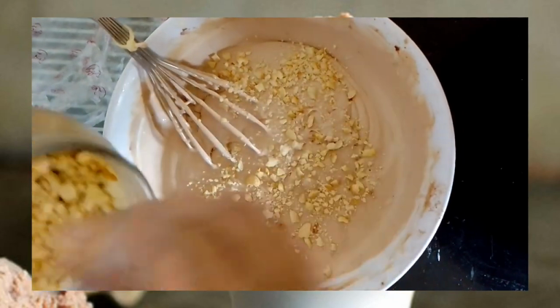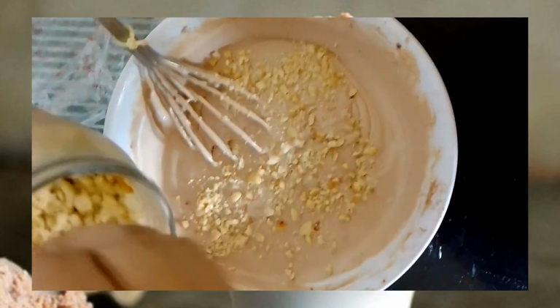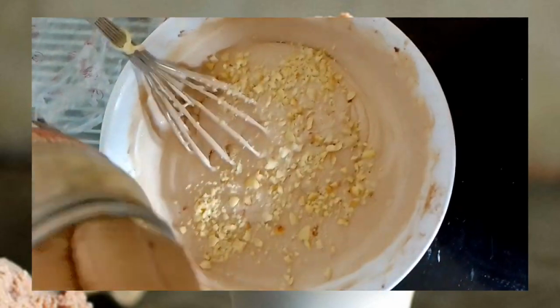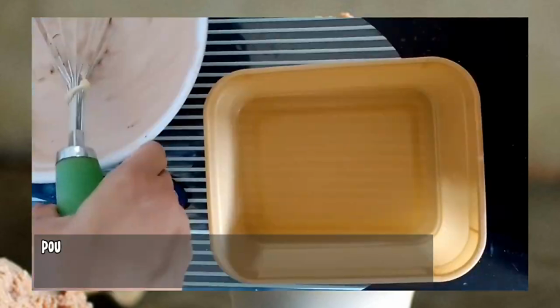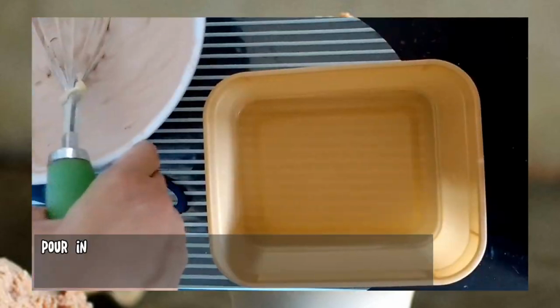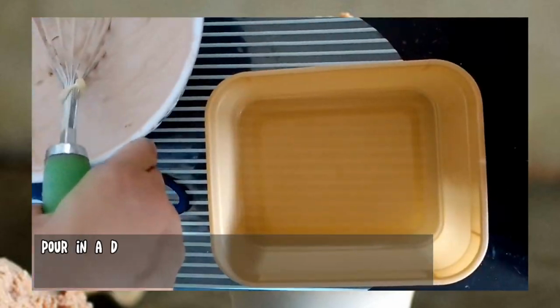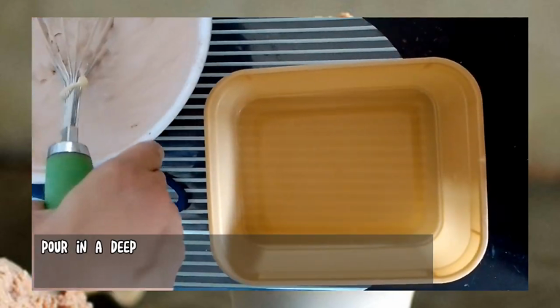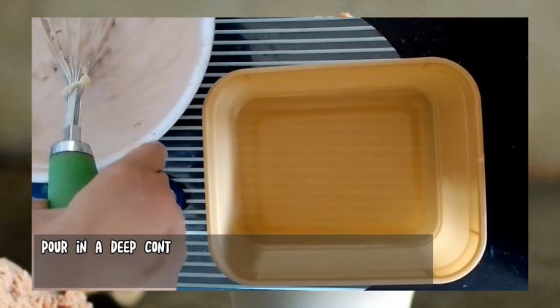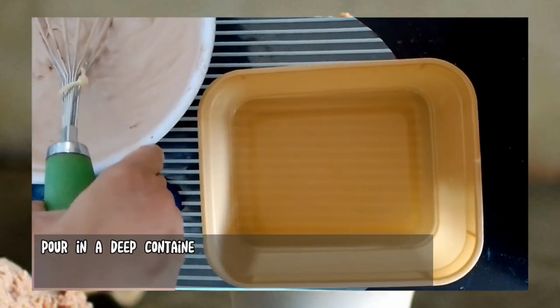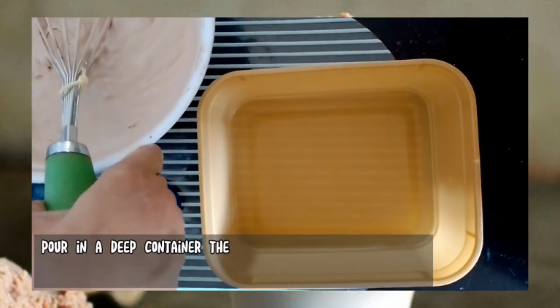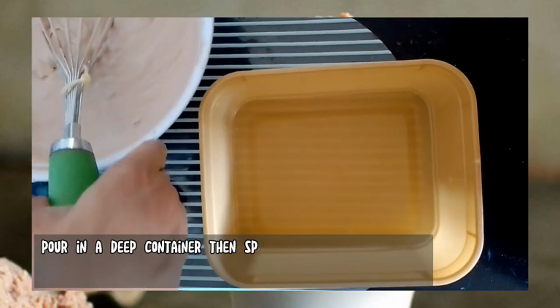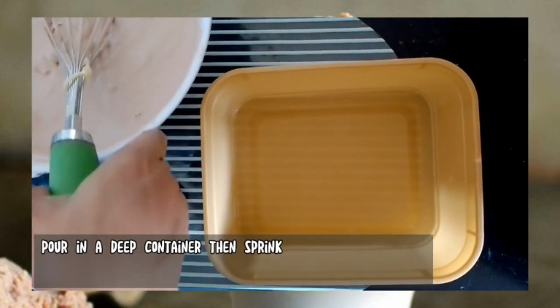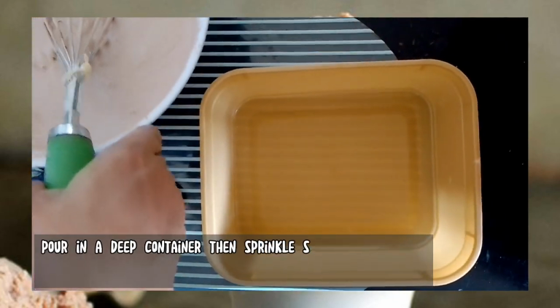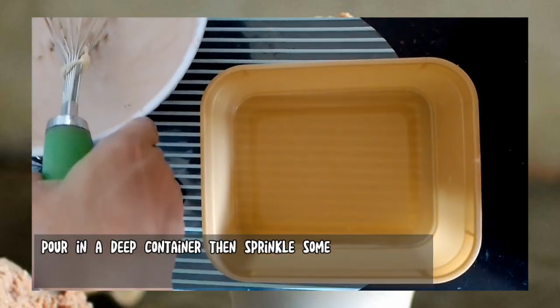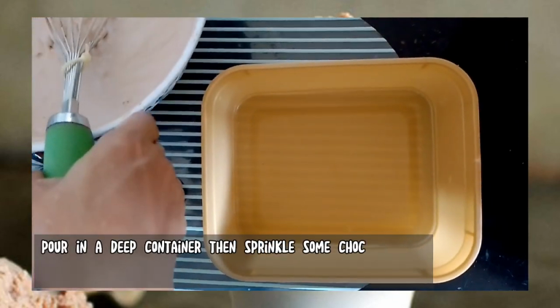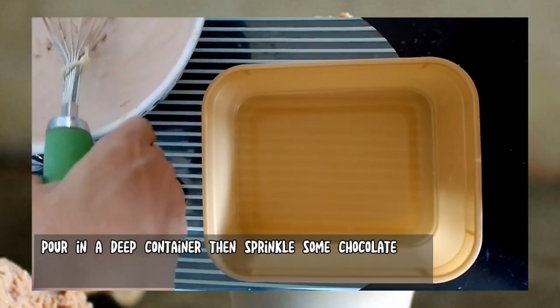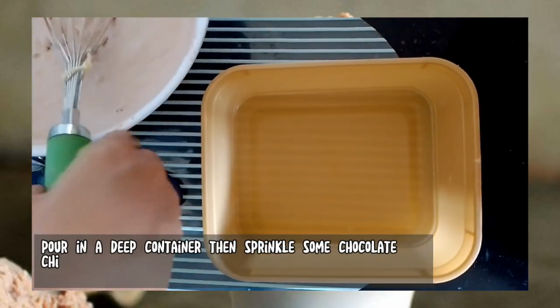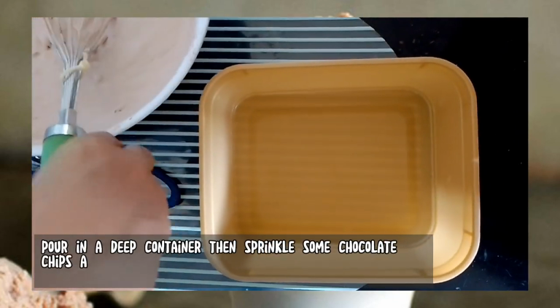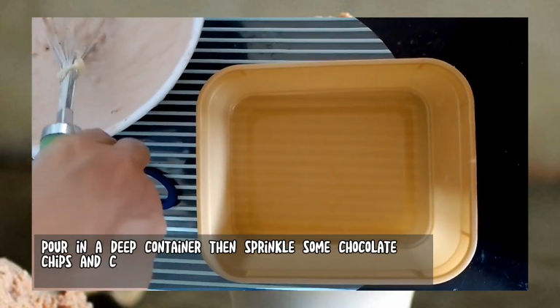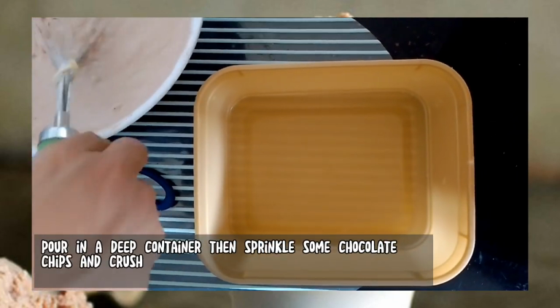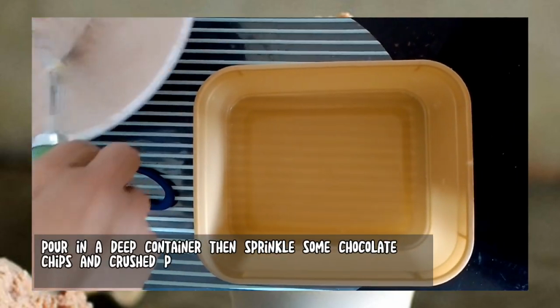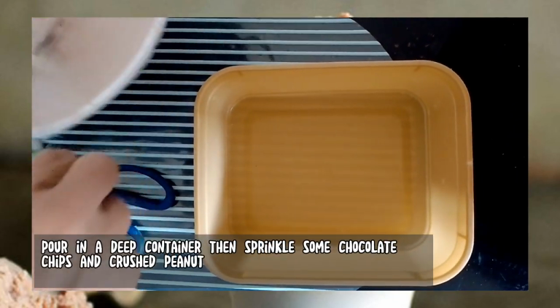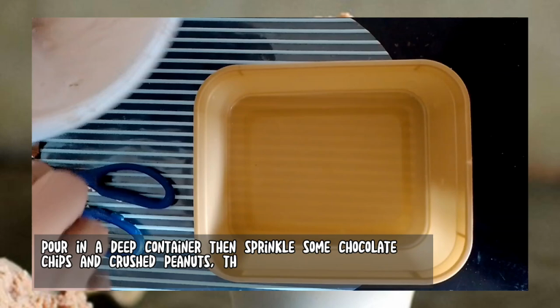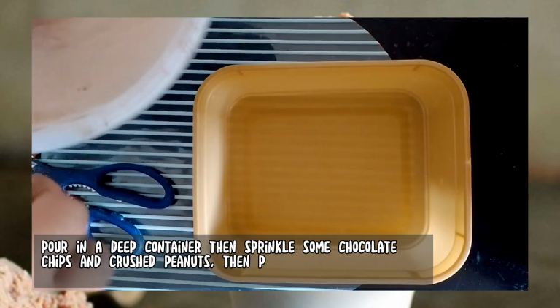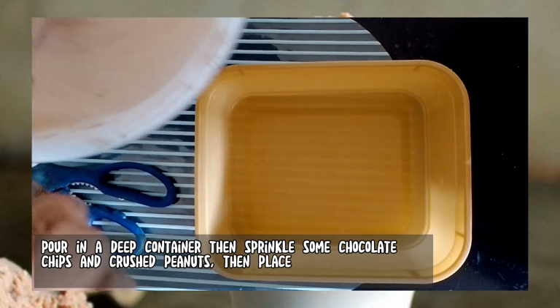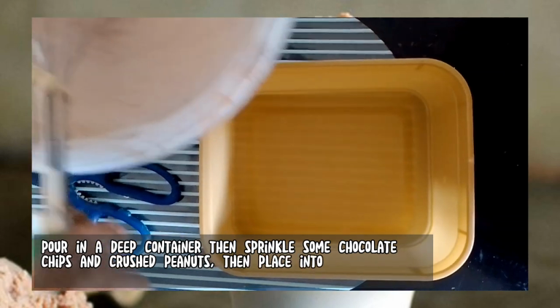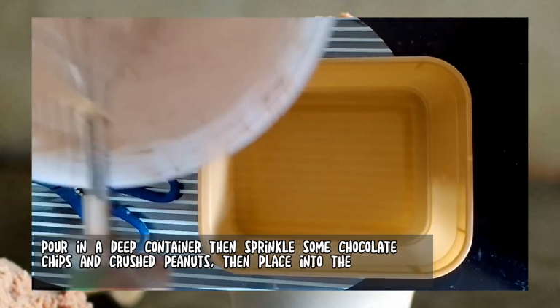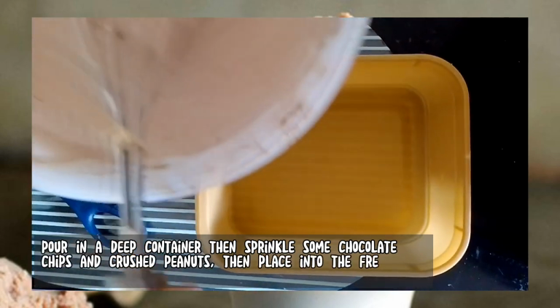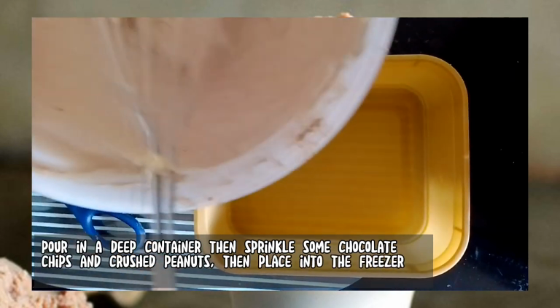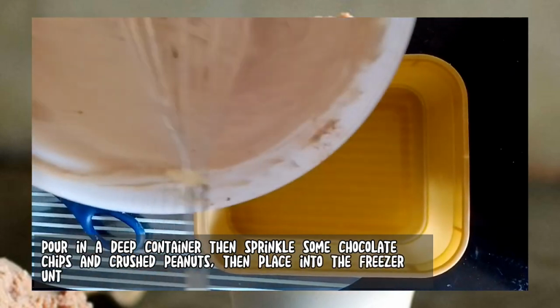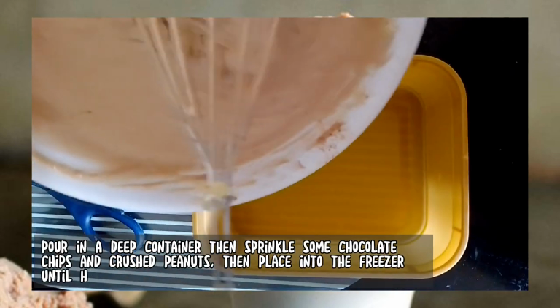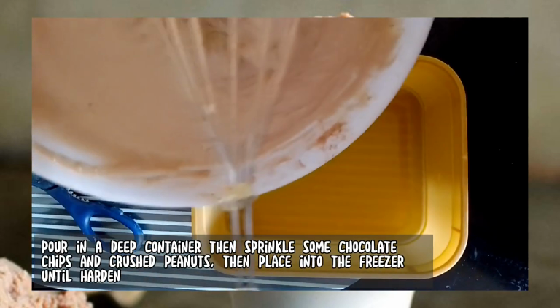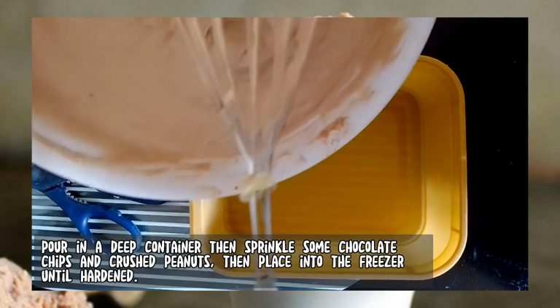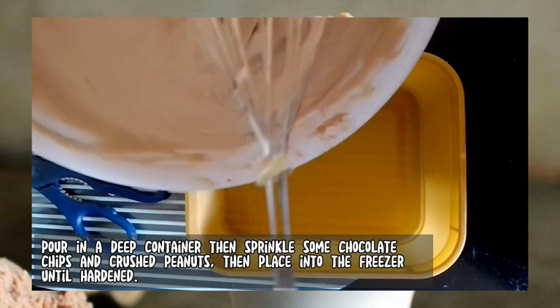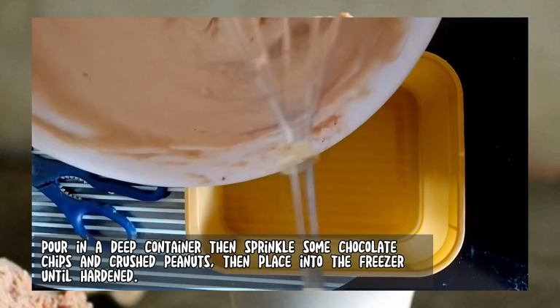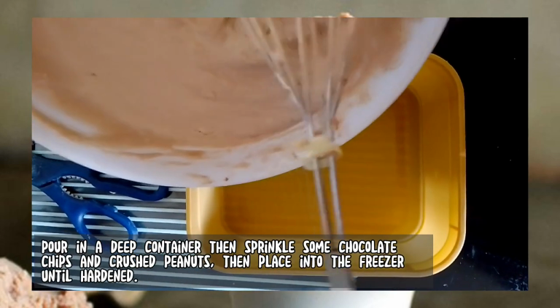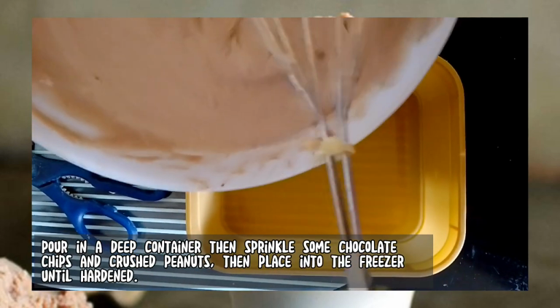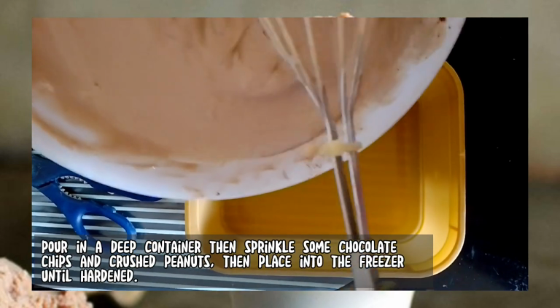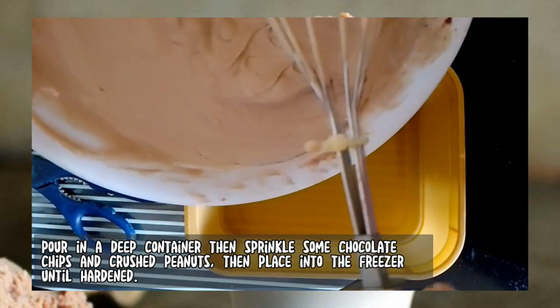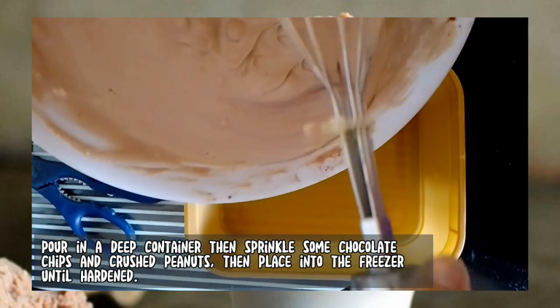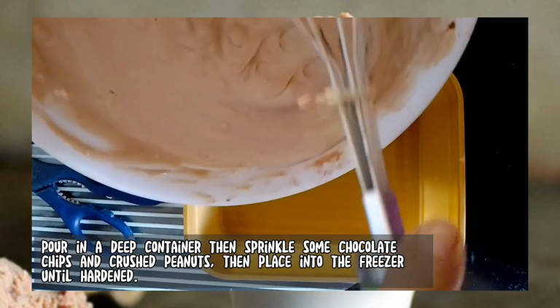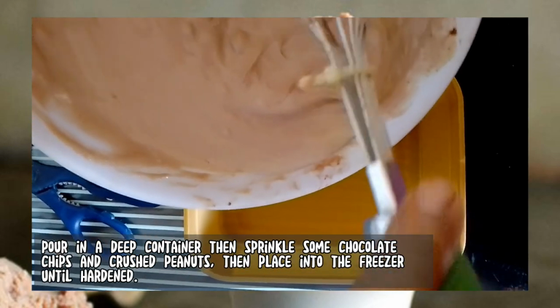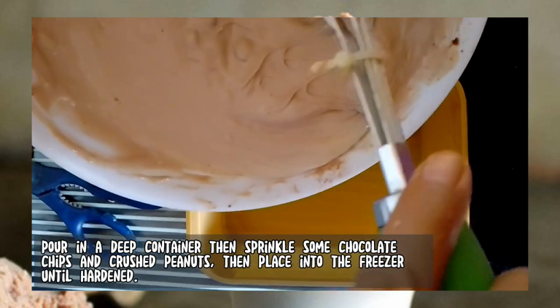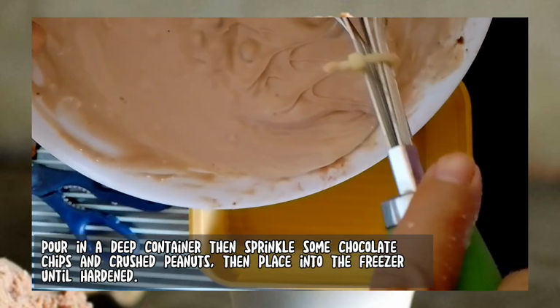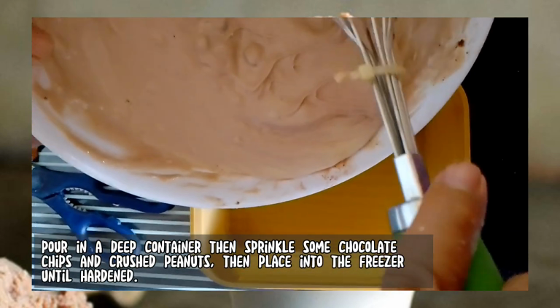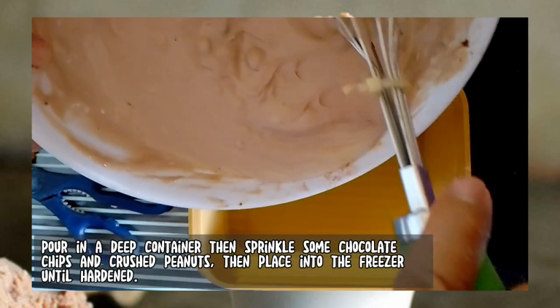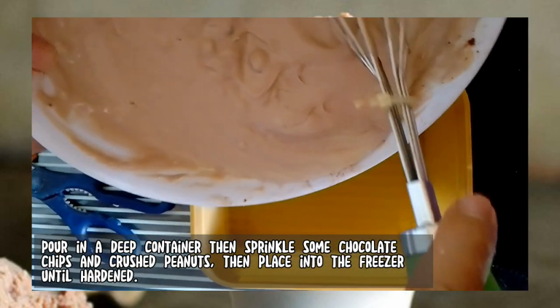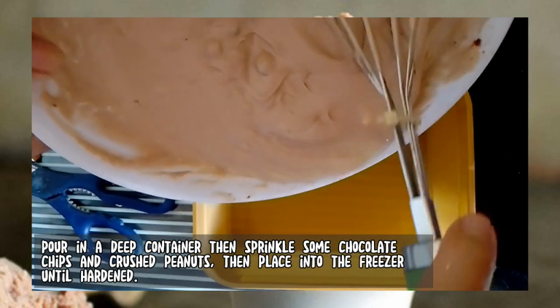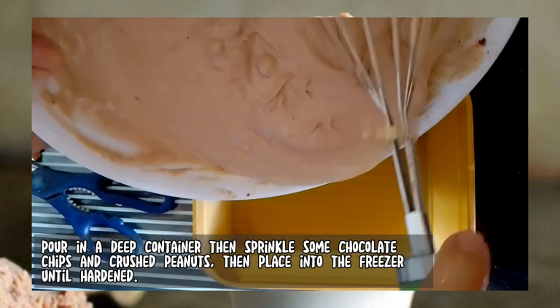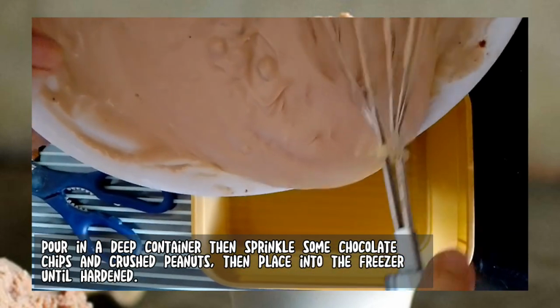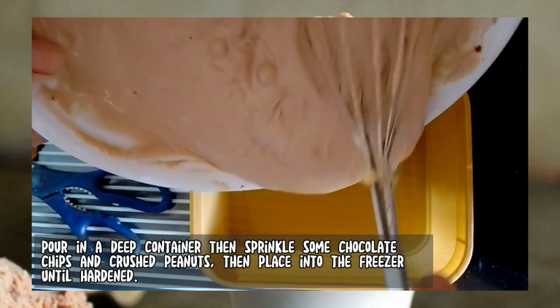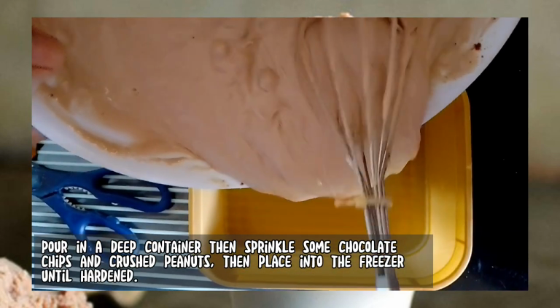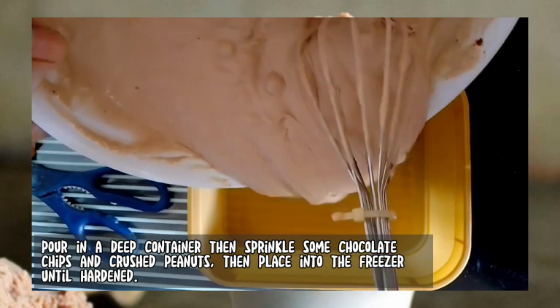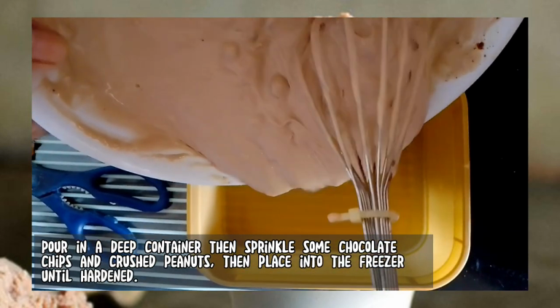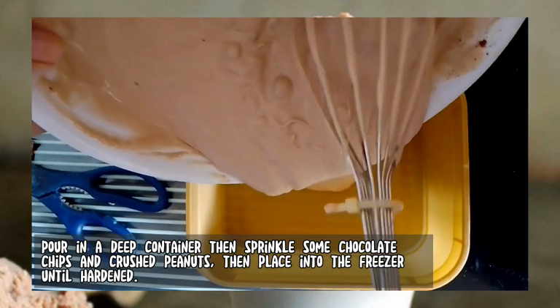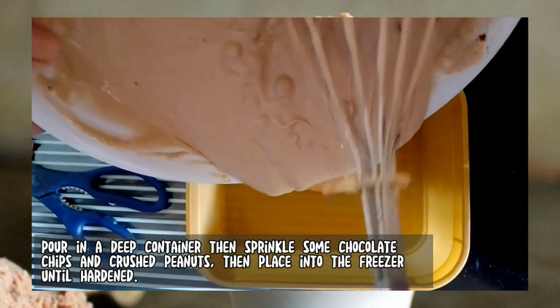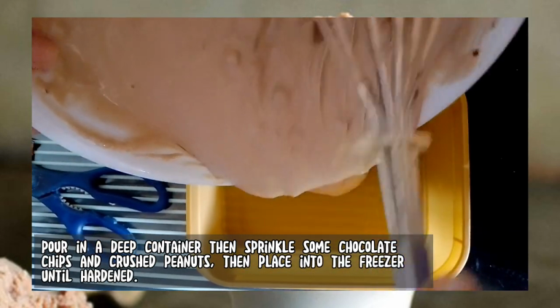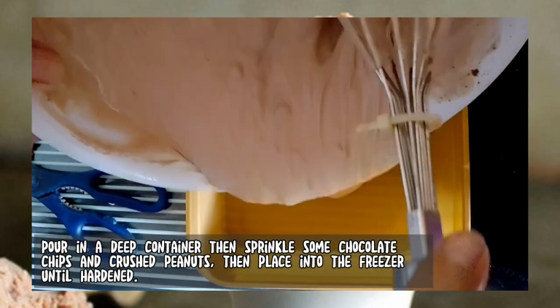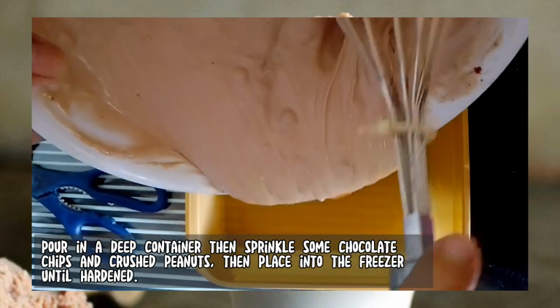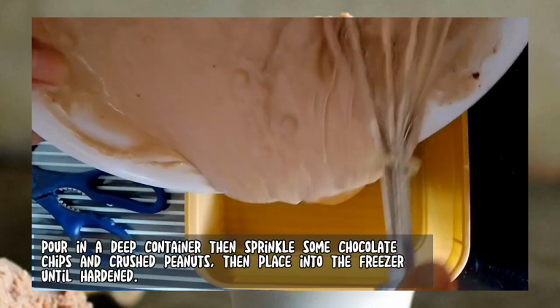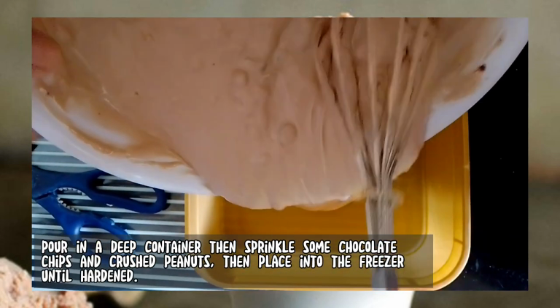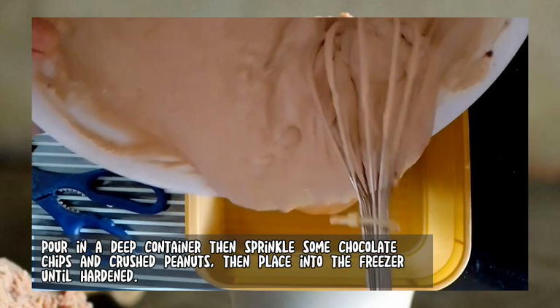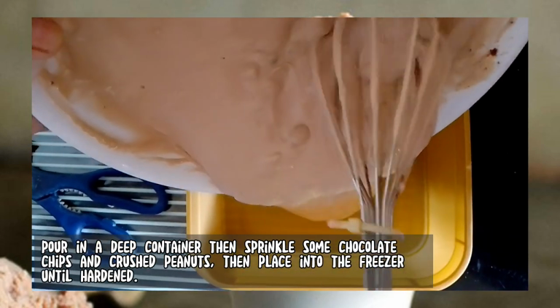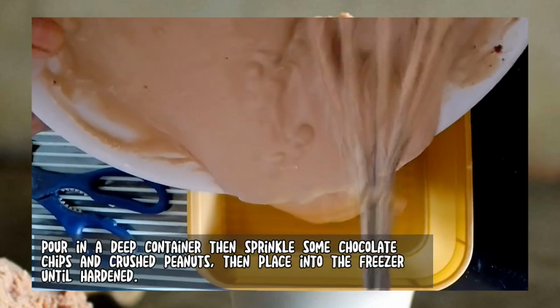Pour into a deep container, then sprinkle some chocolate chips and crushed peanuts, then place into the freezer until hardened.